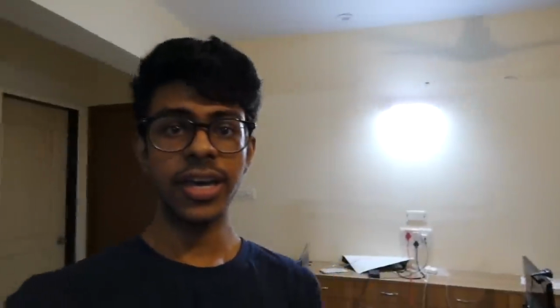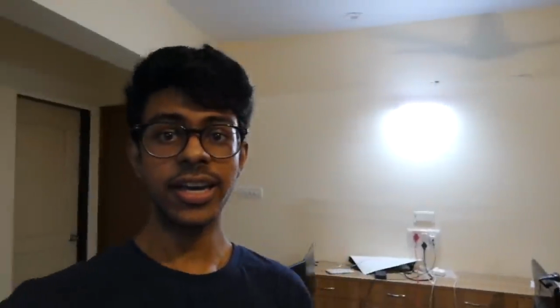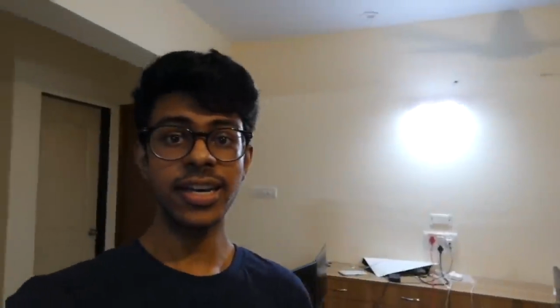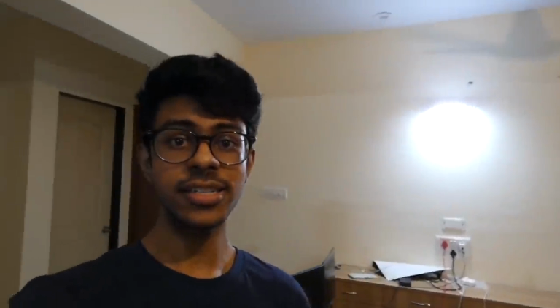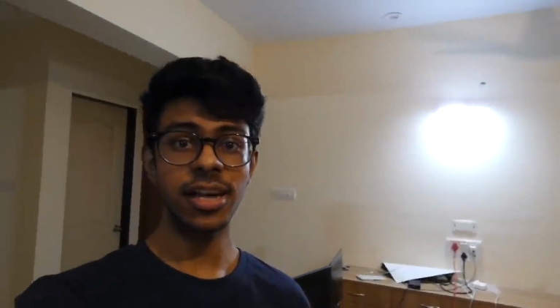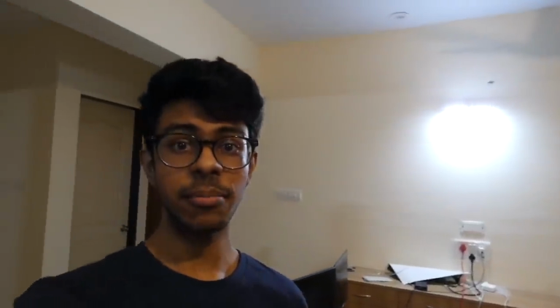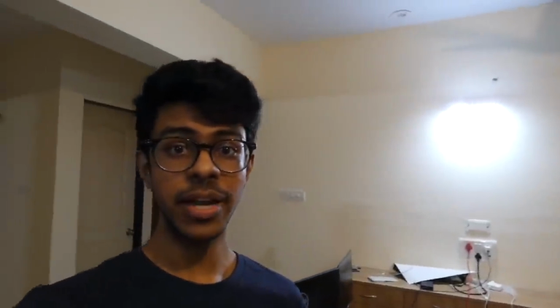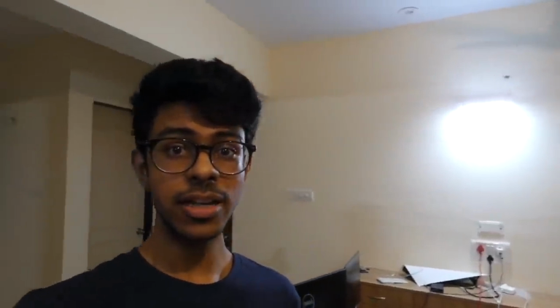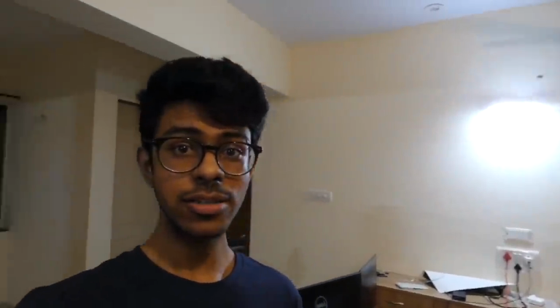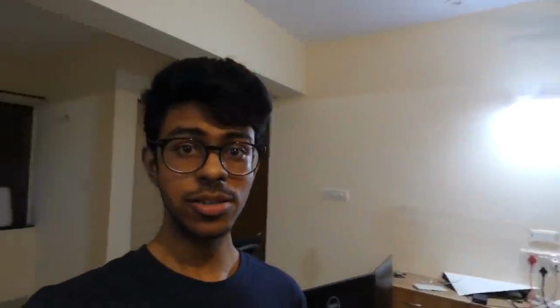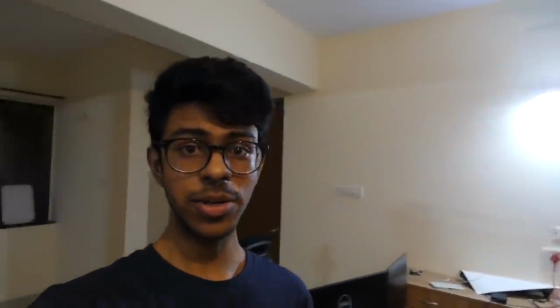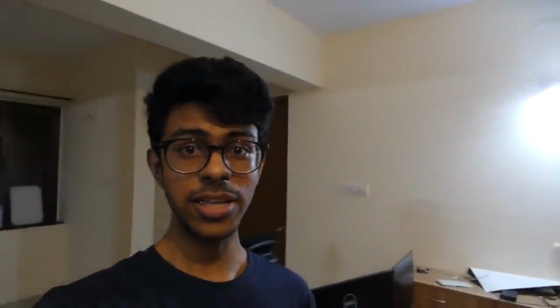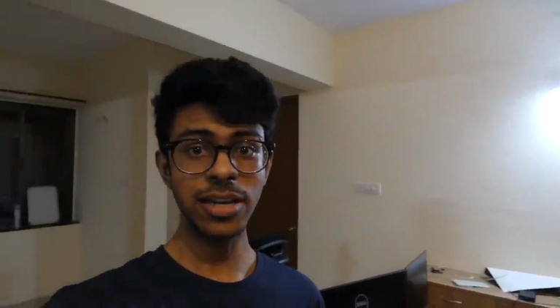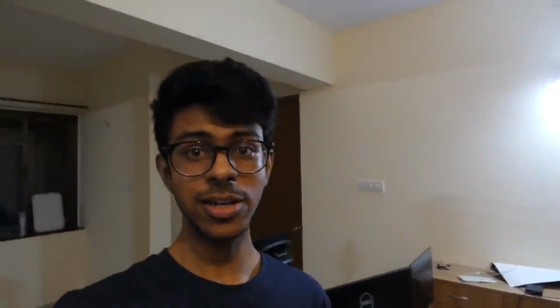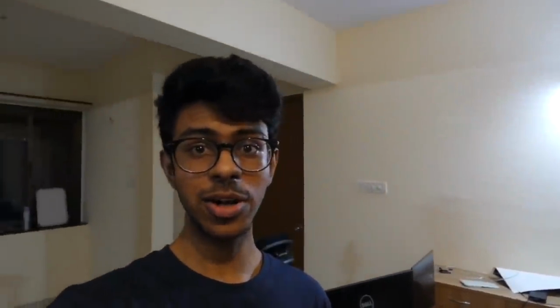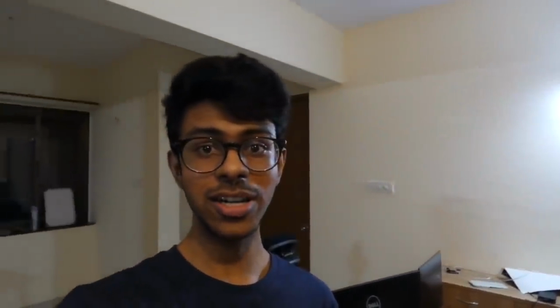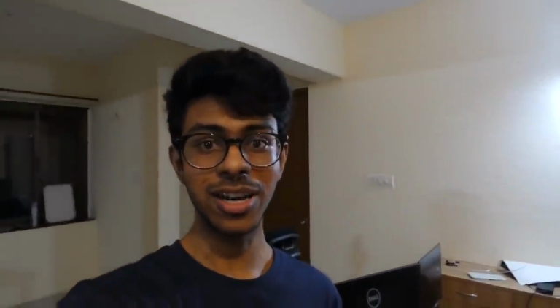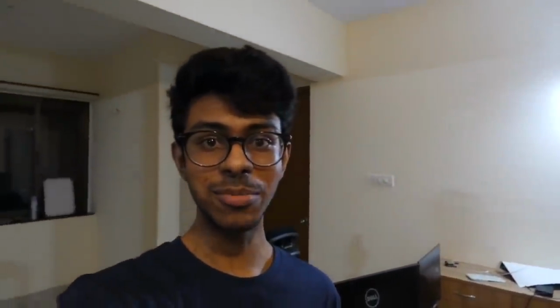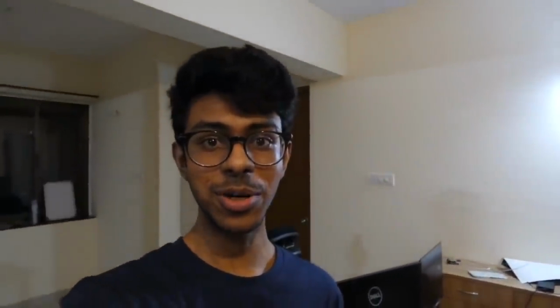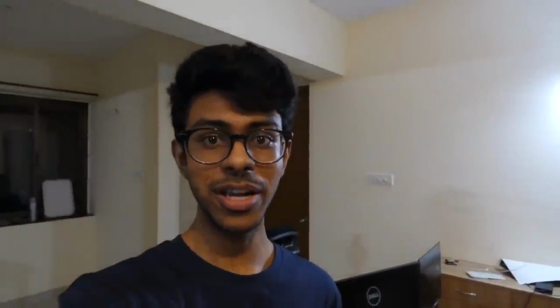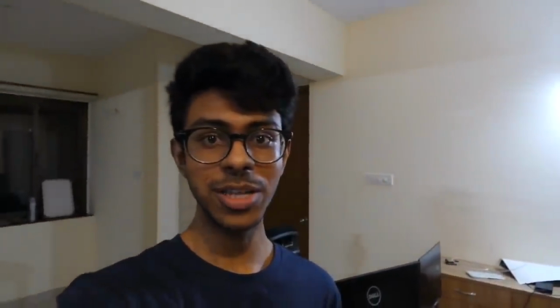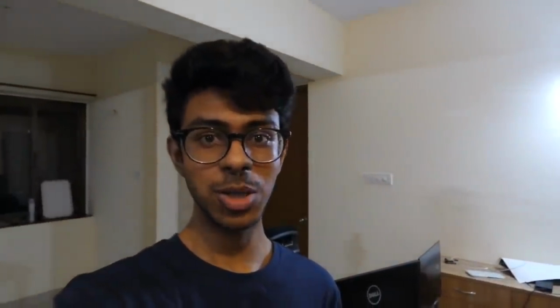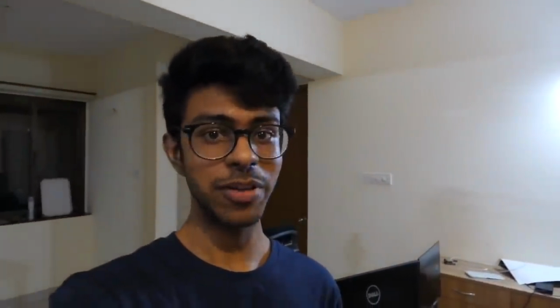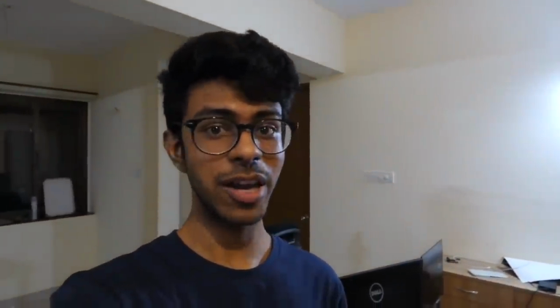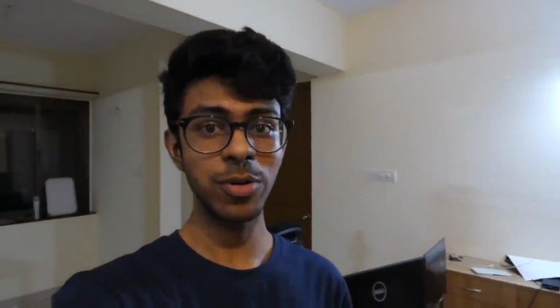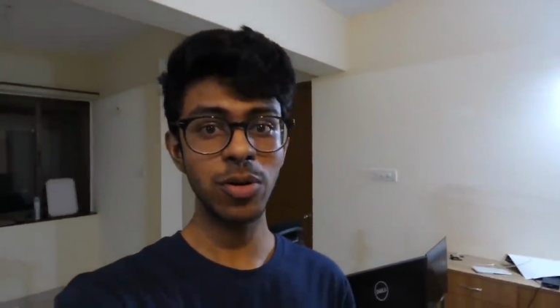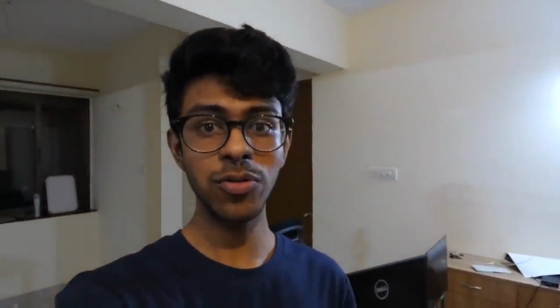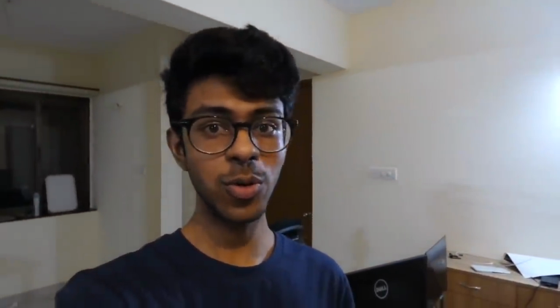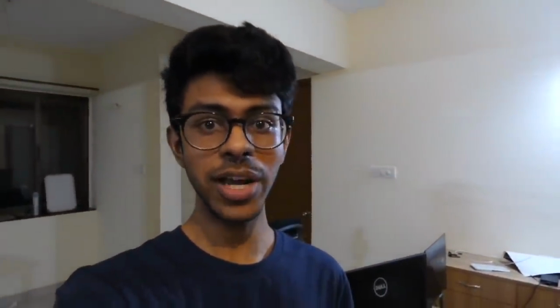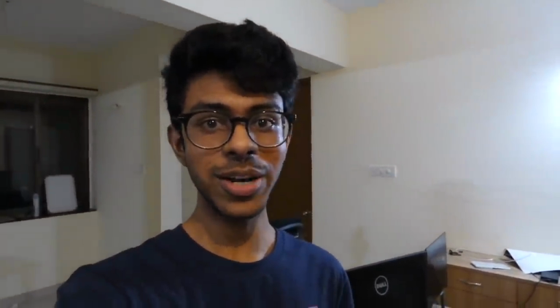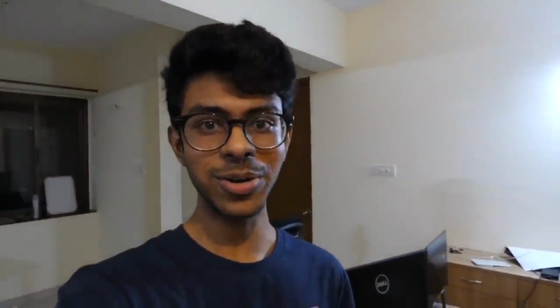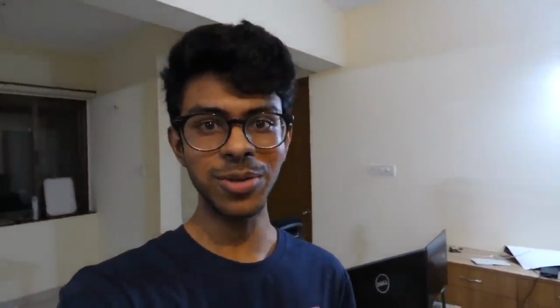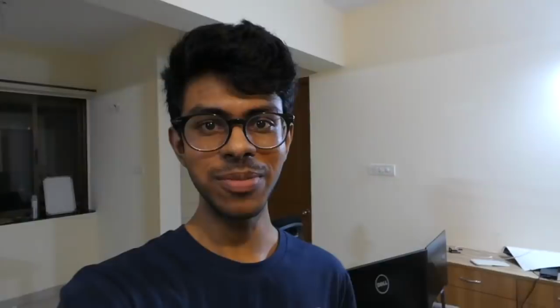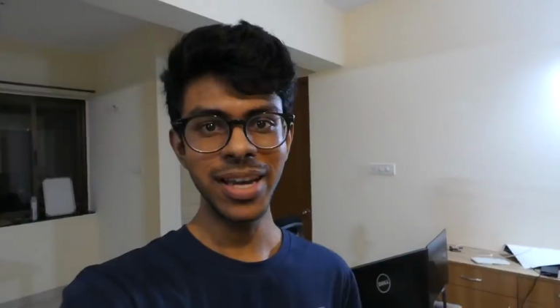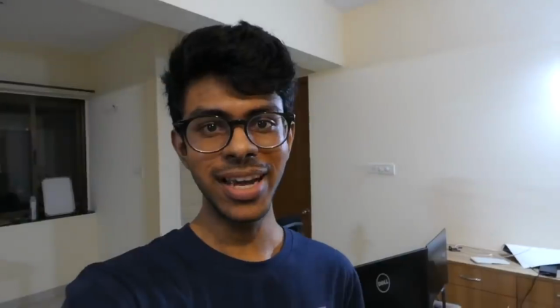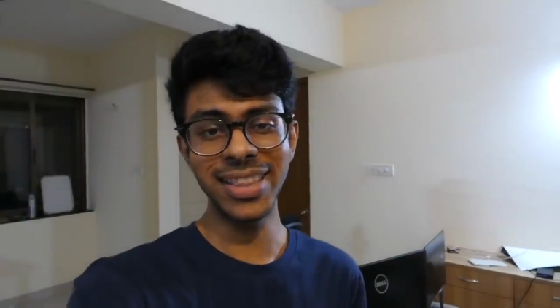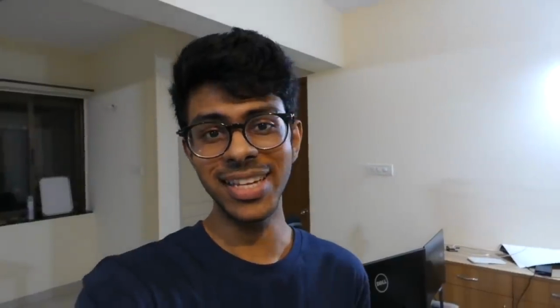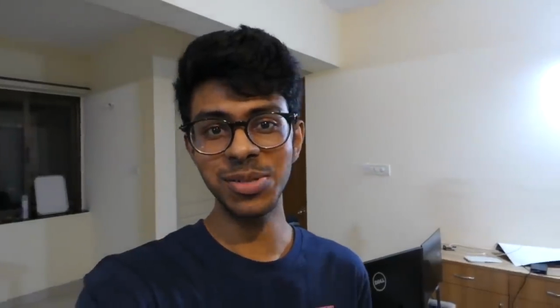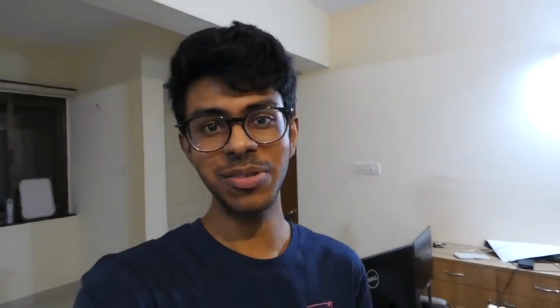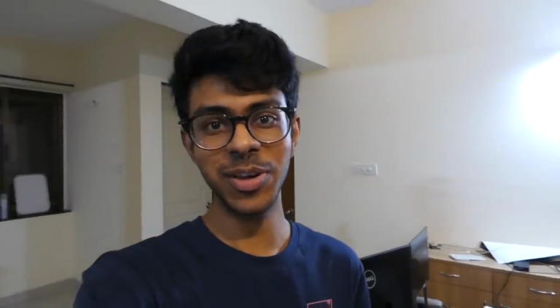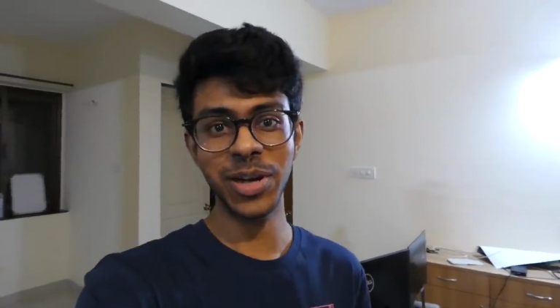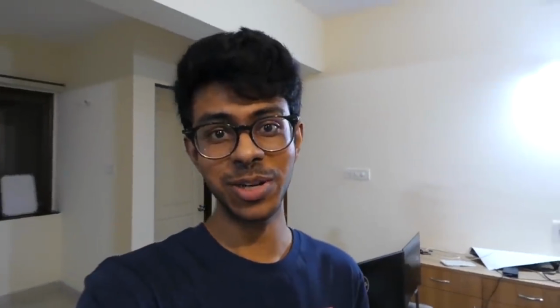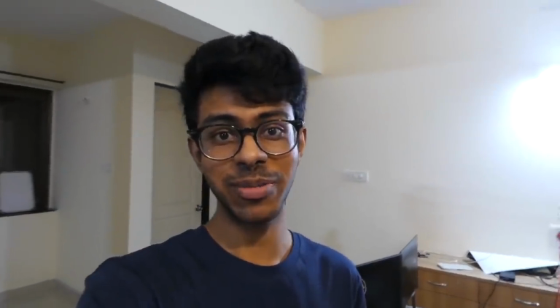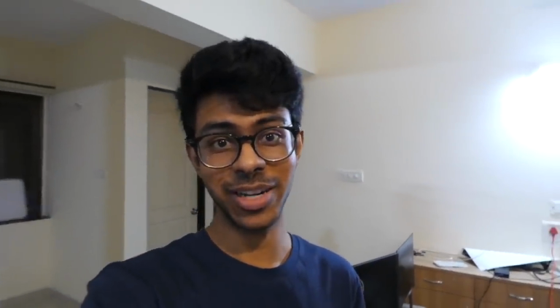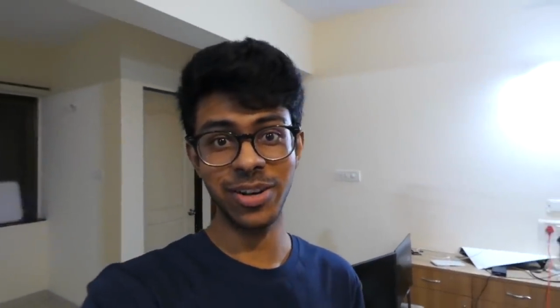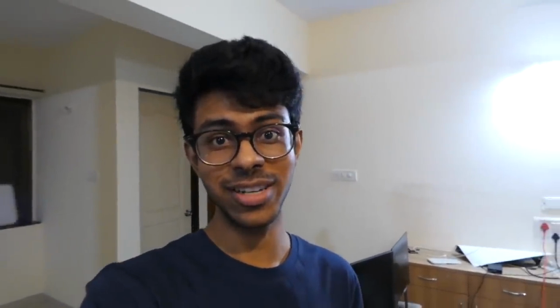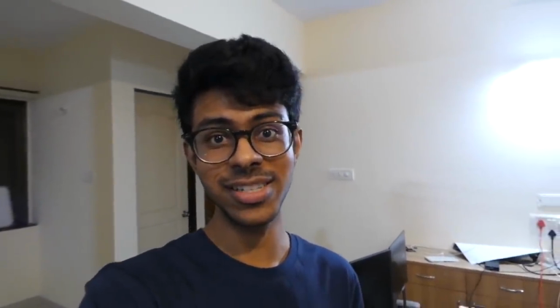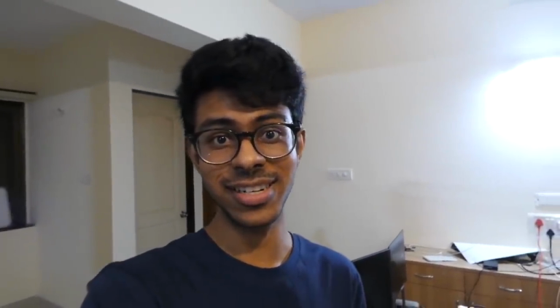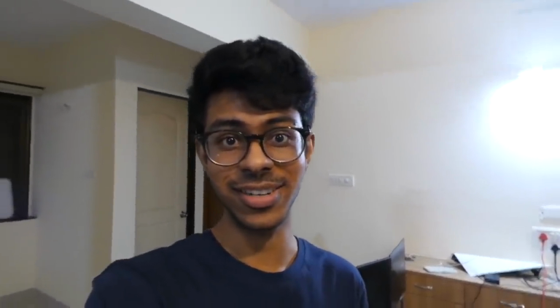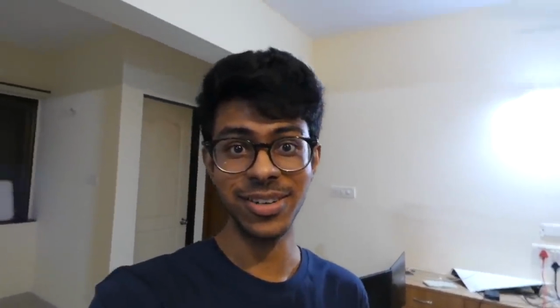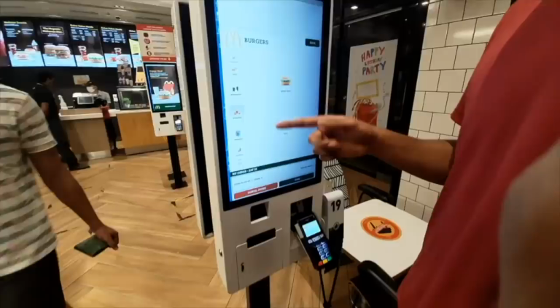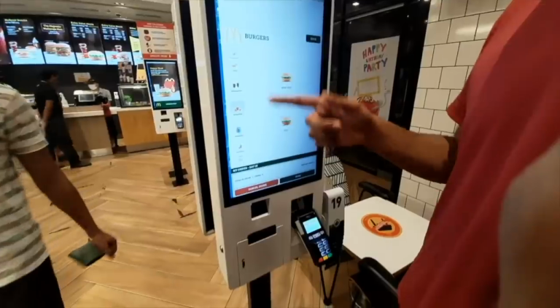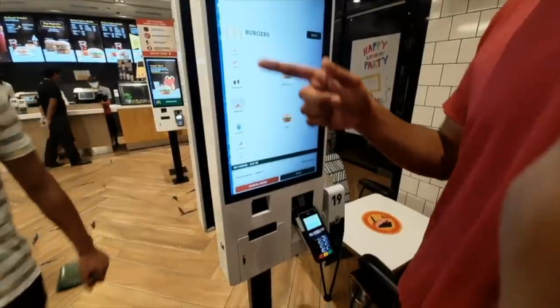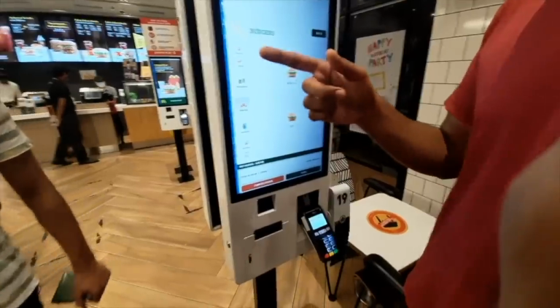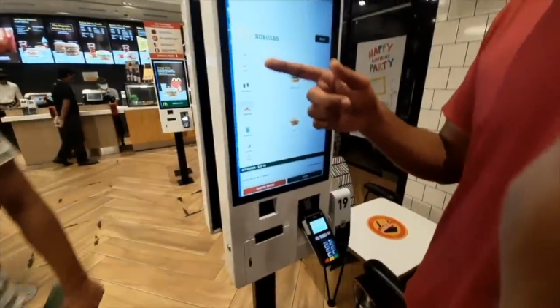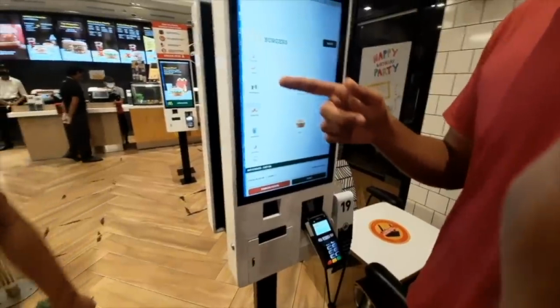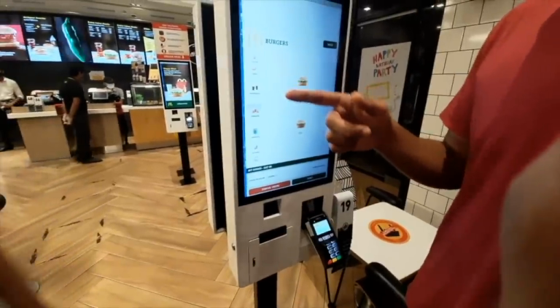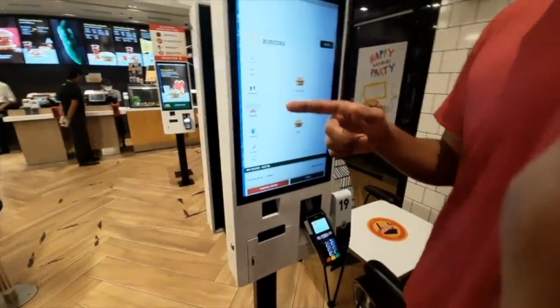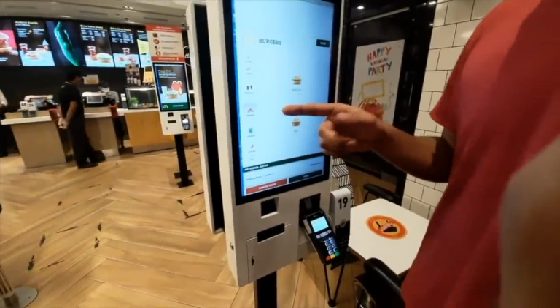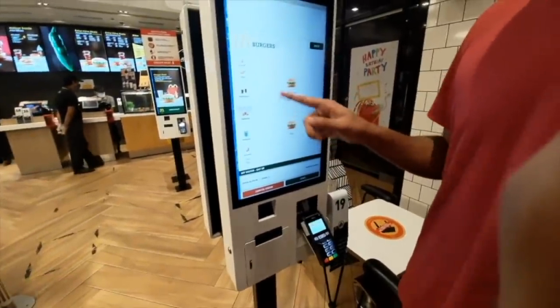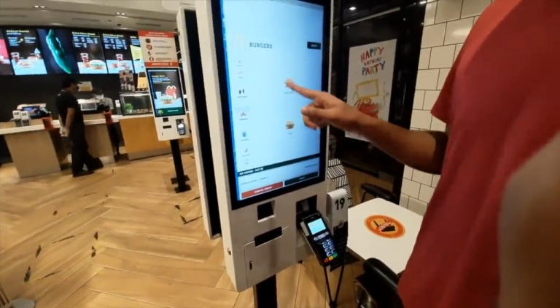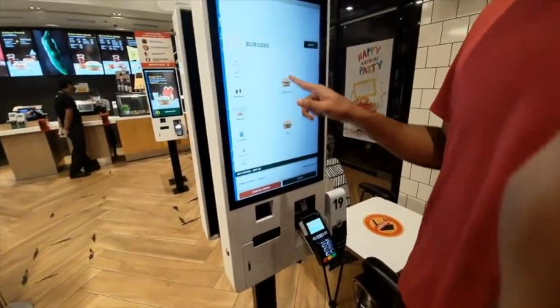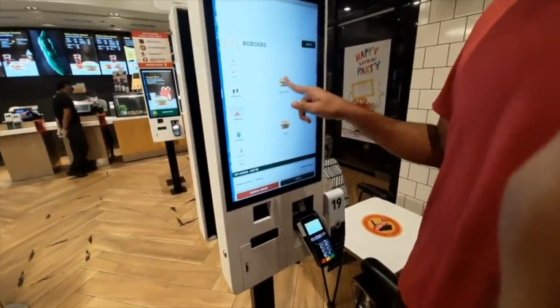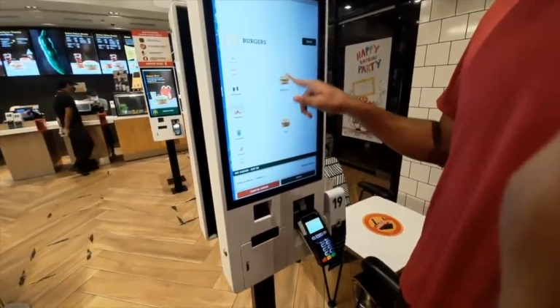Hey guys, our mate Sunita did not come today, so we have no food at home and that's why we're going to McDonald's now. Out of all places.